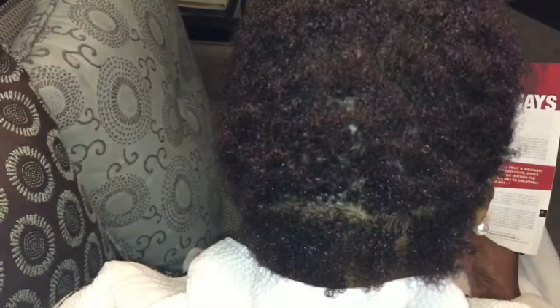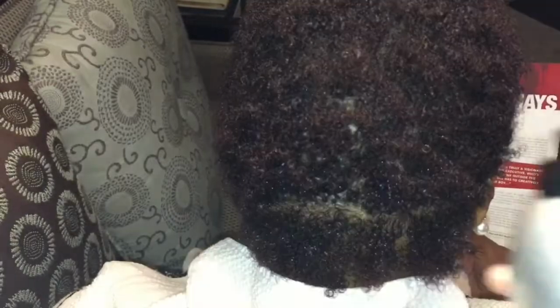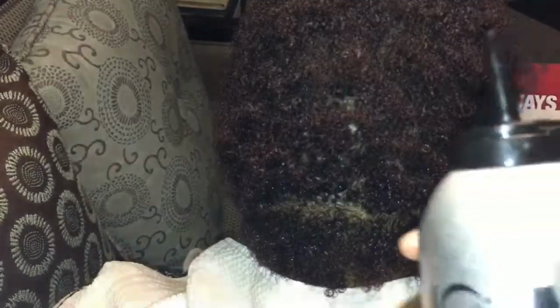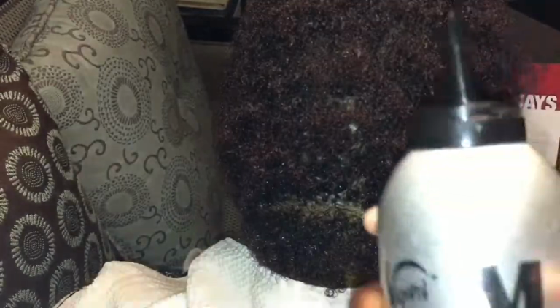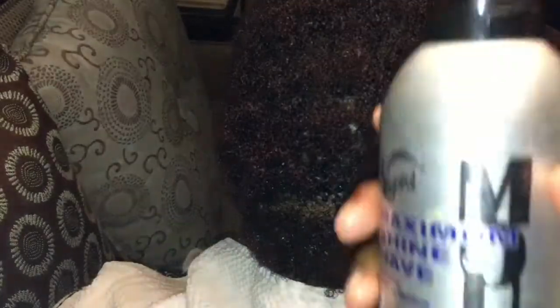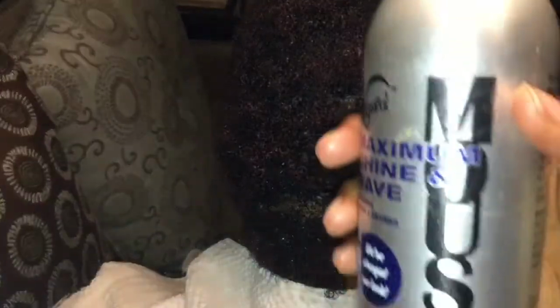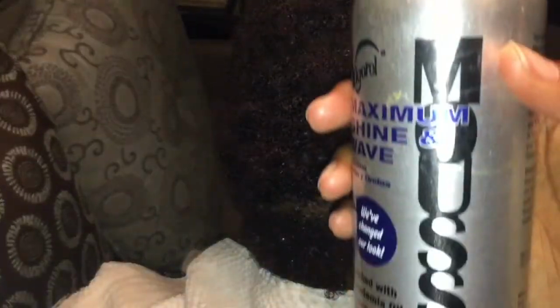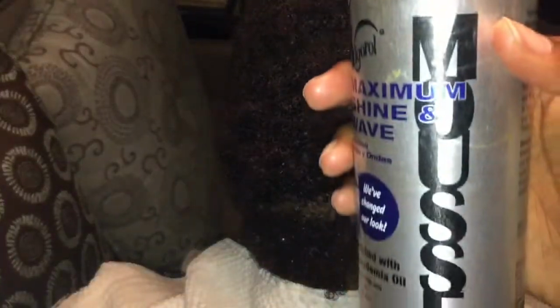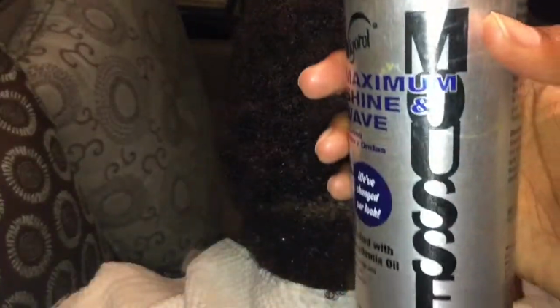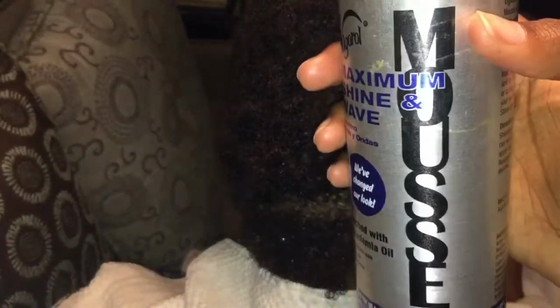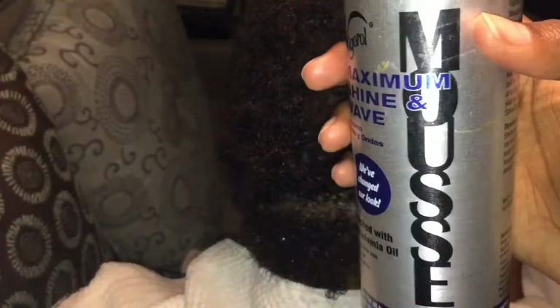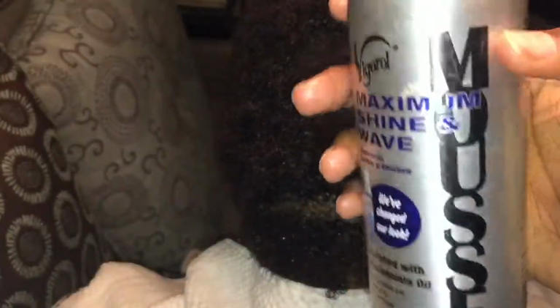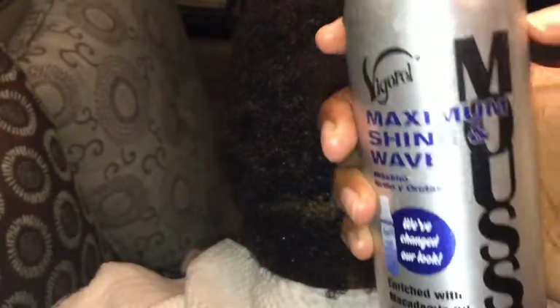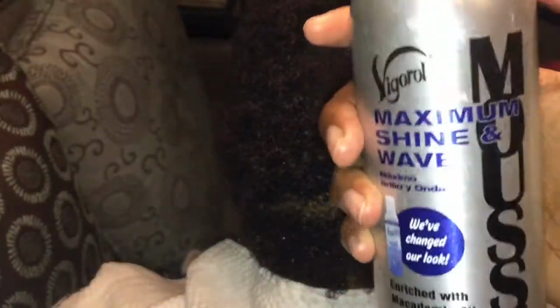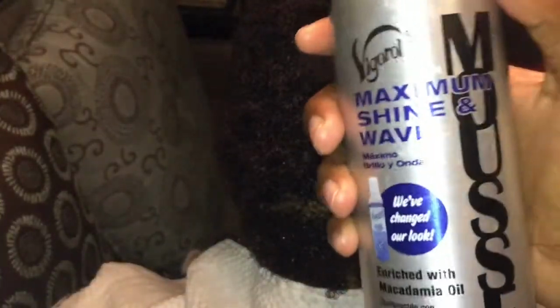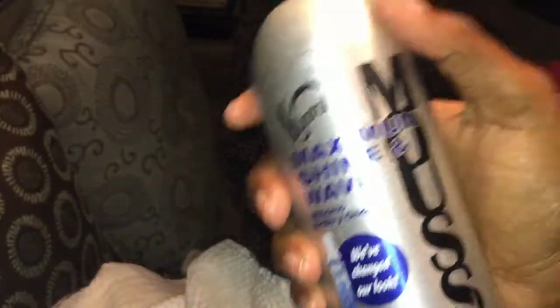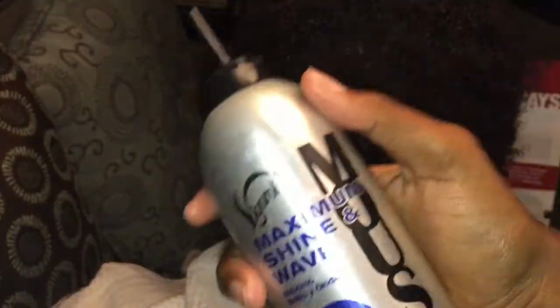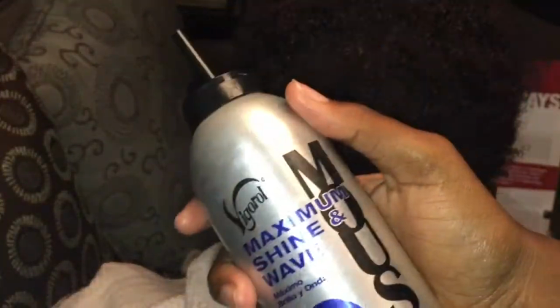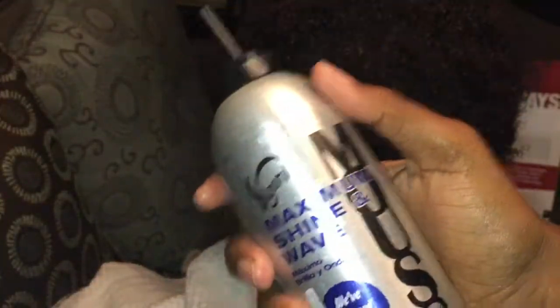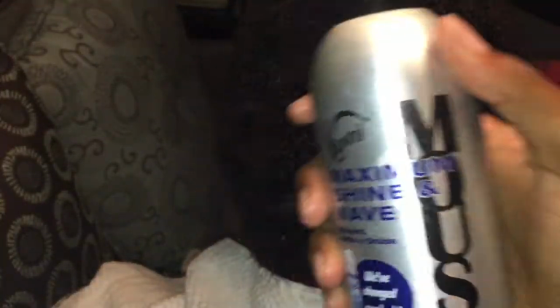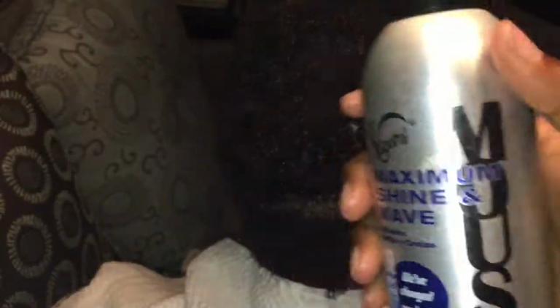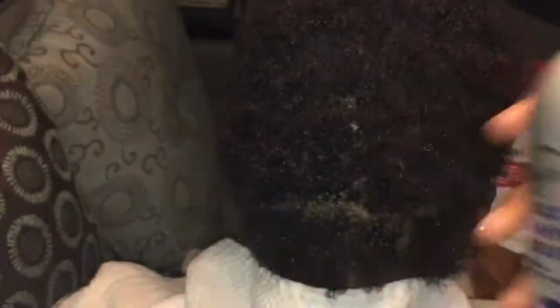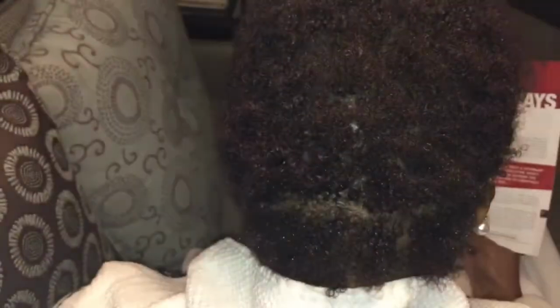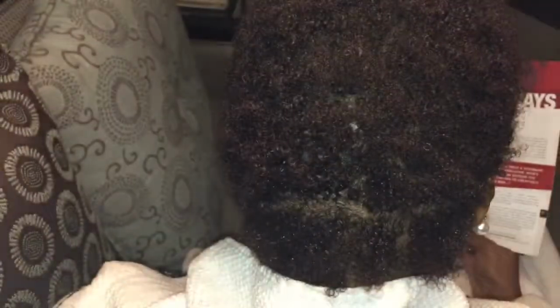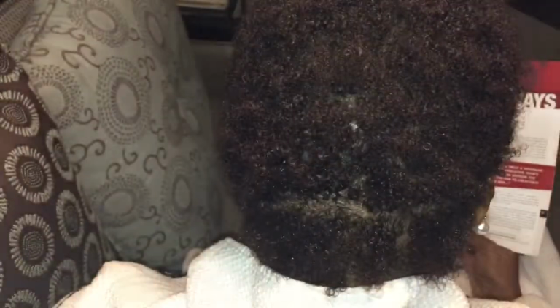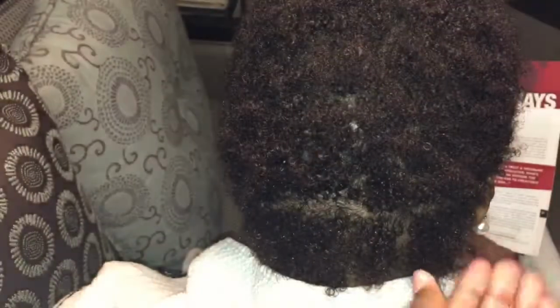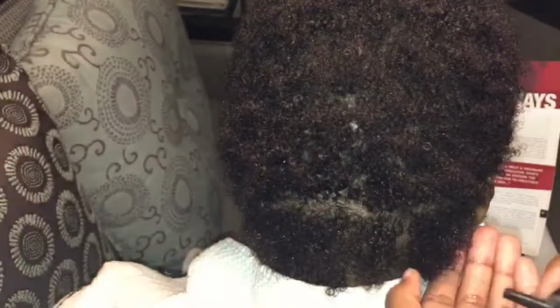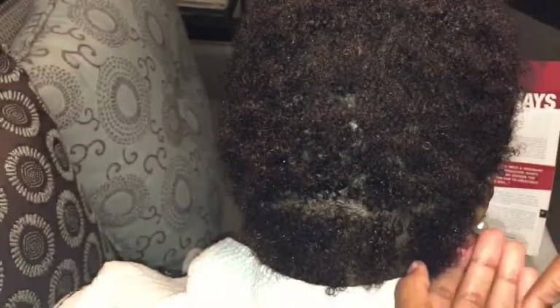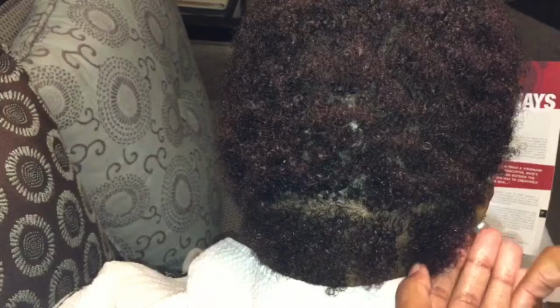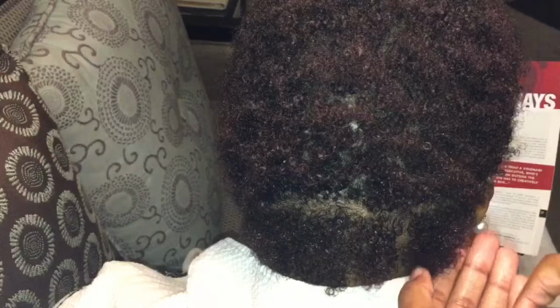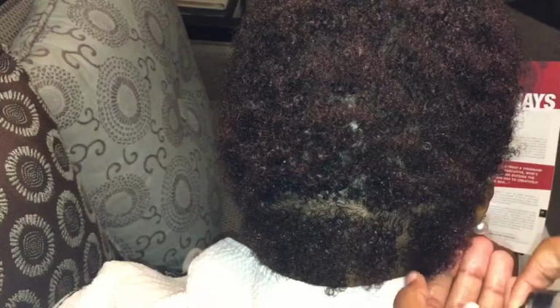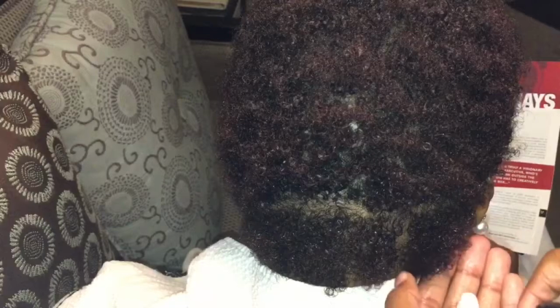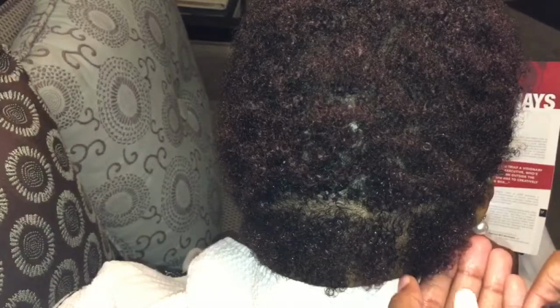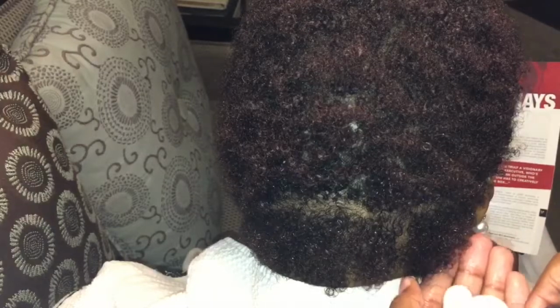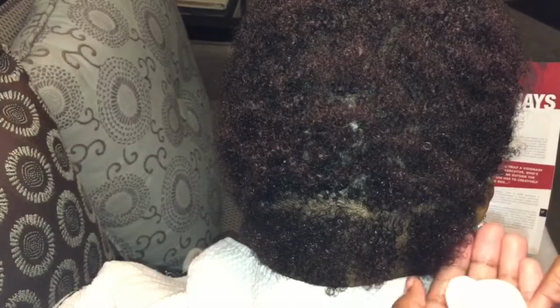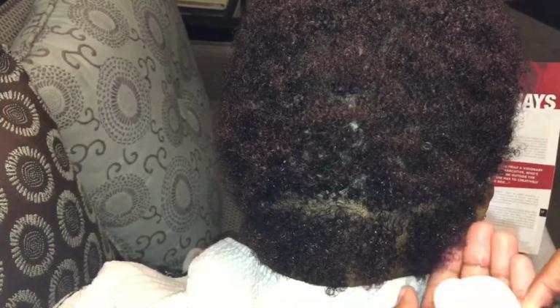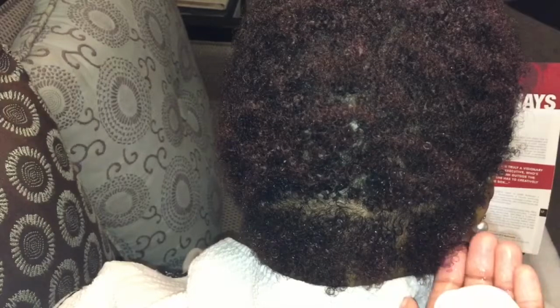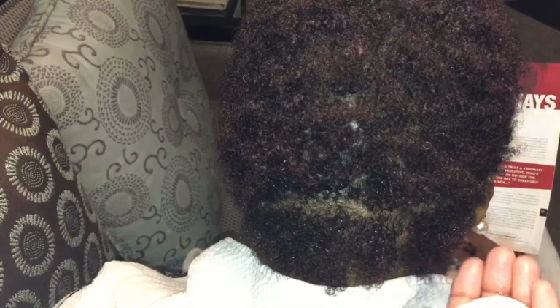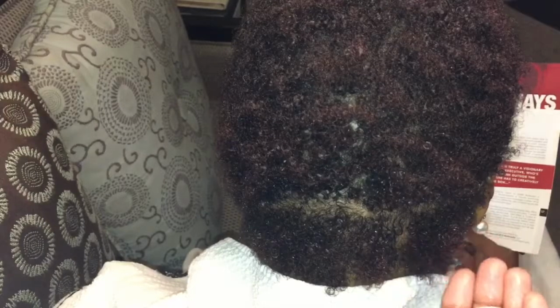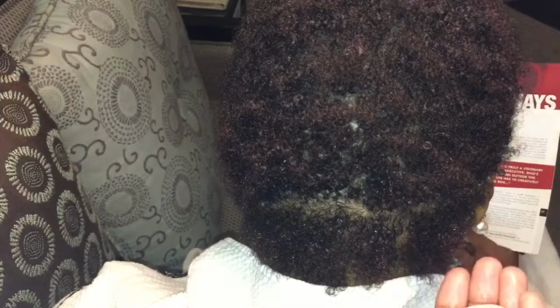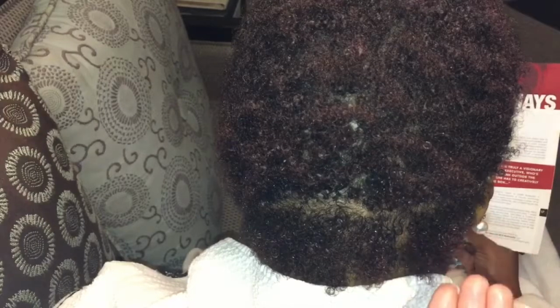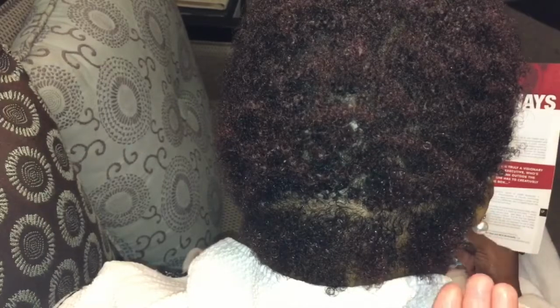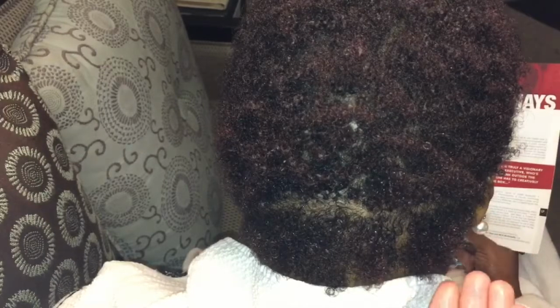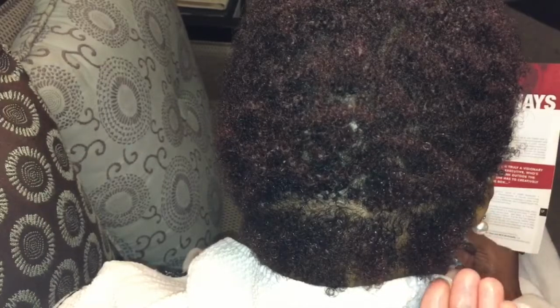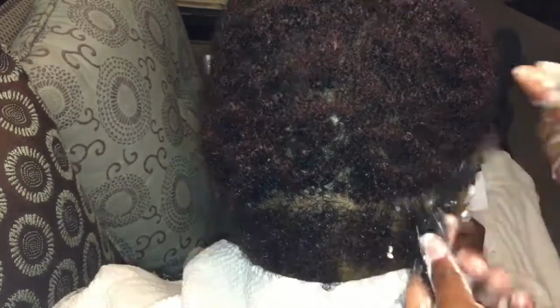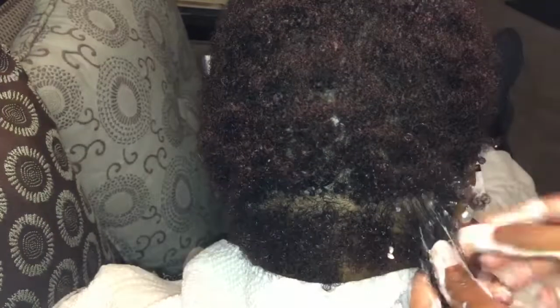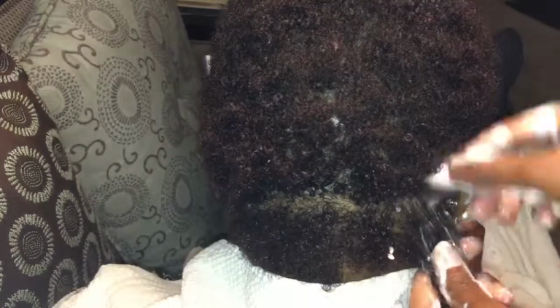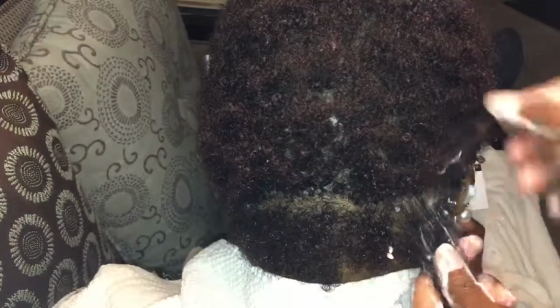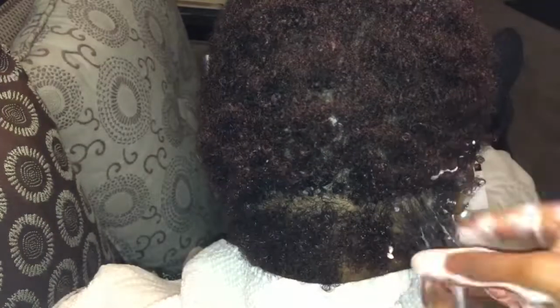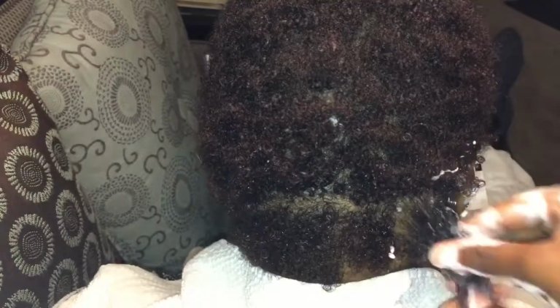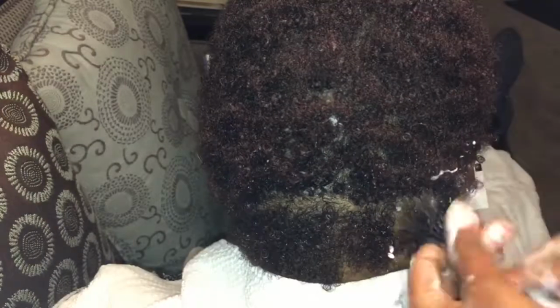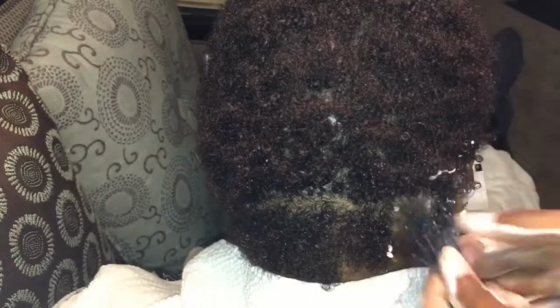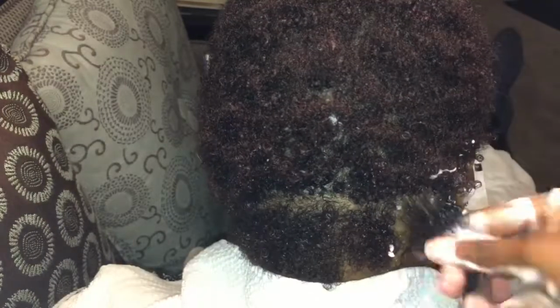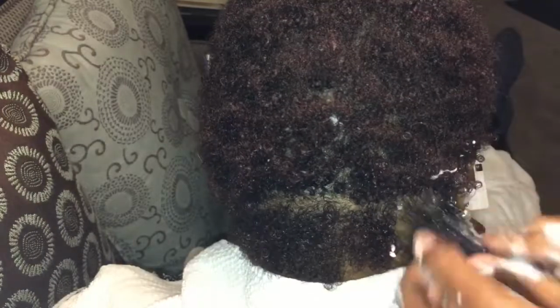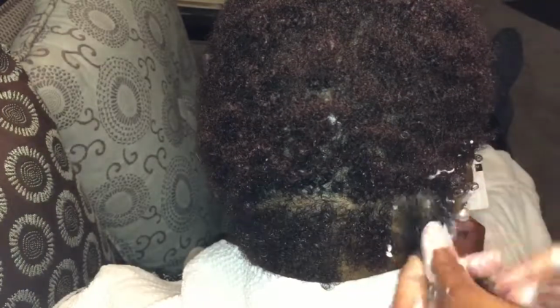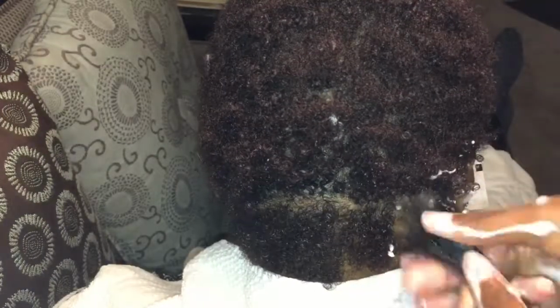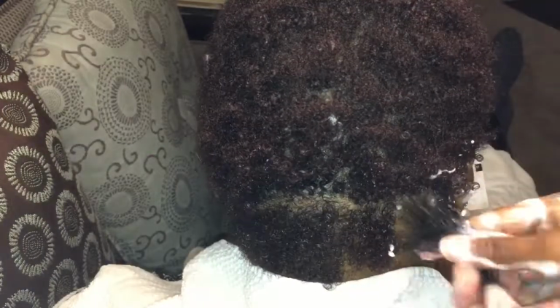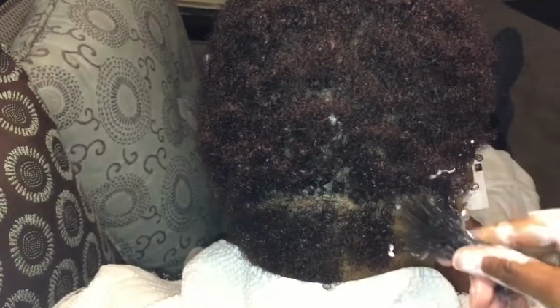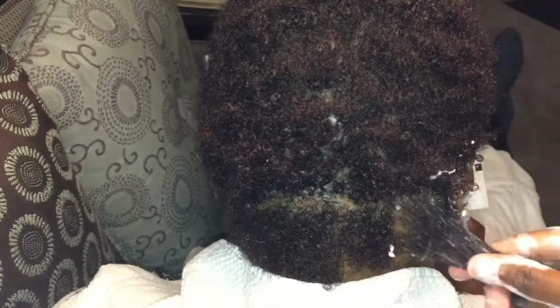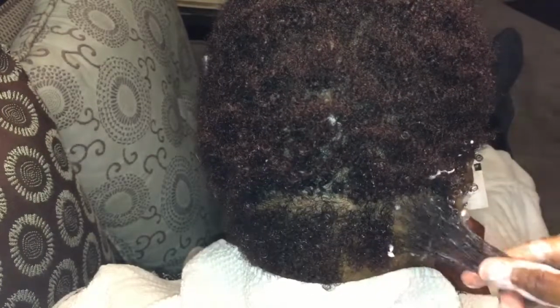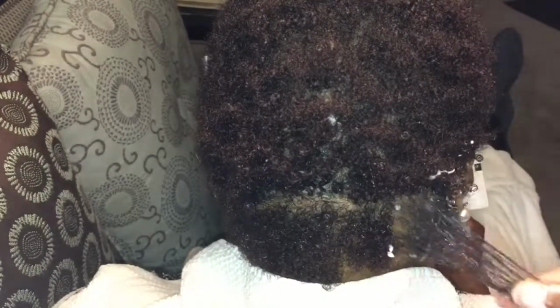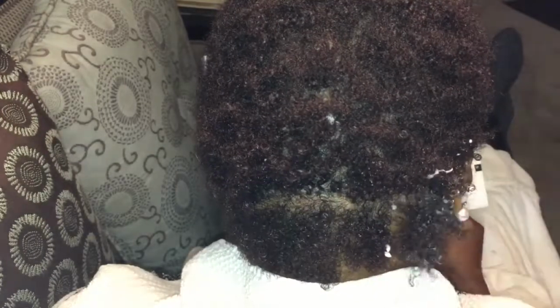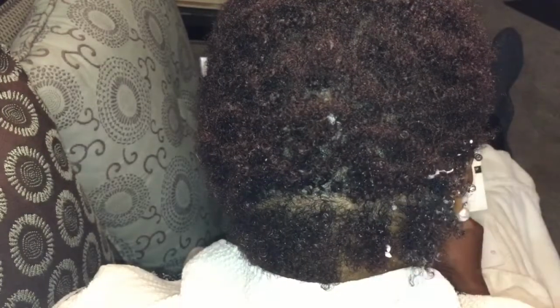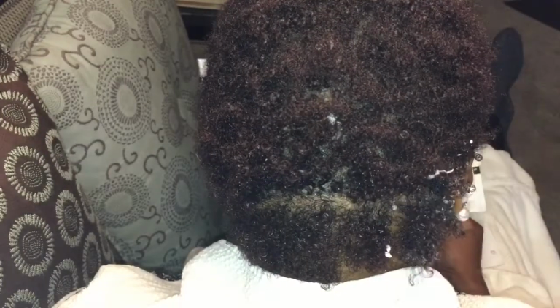Now going in with my mousse, I'm going to be putting that into the hair and then combing that with my hands through her hair.